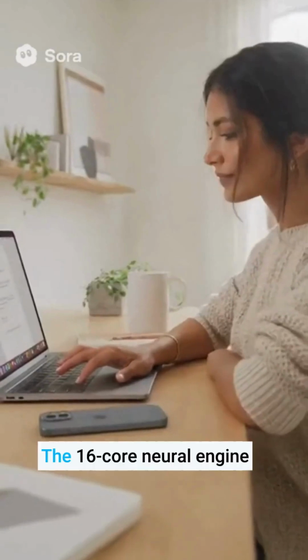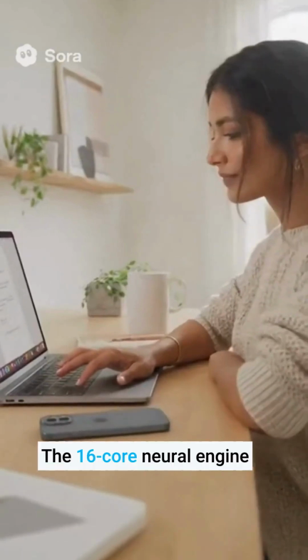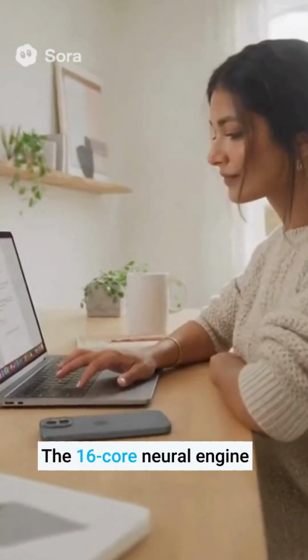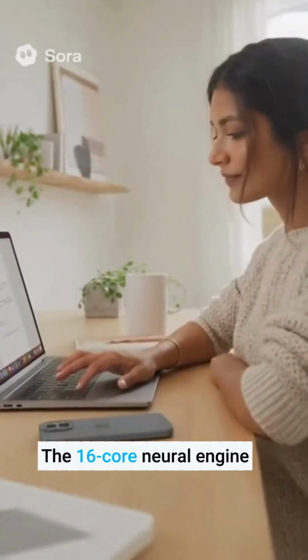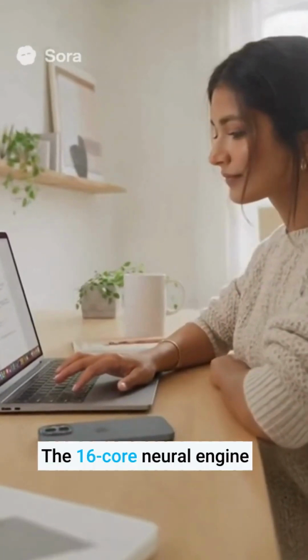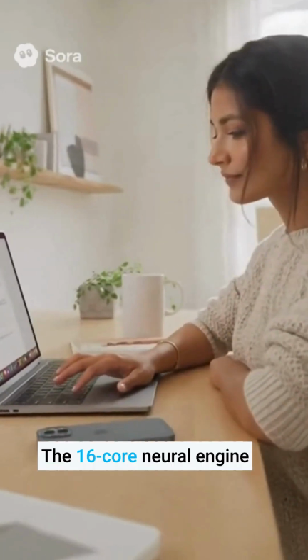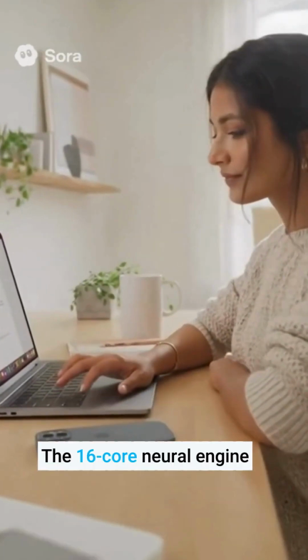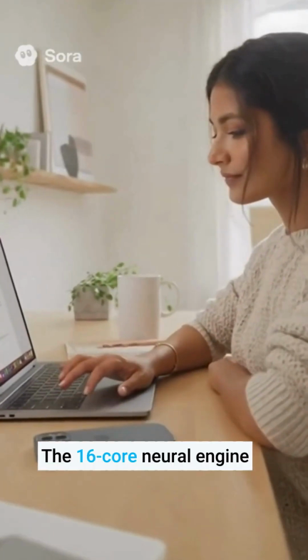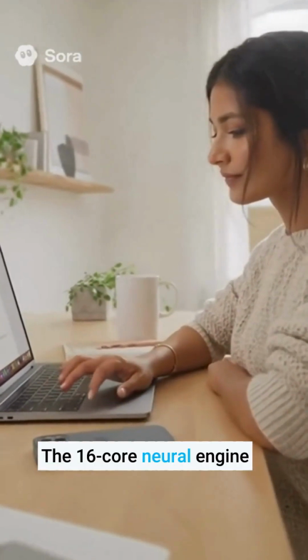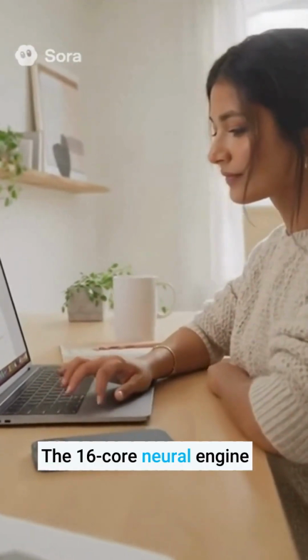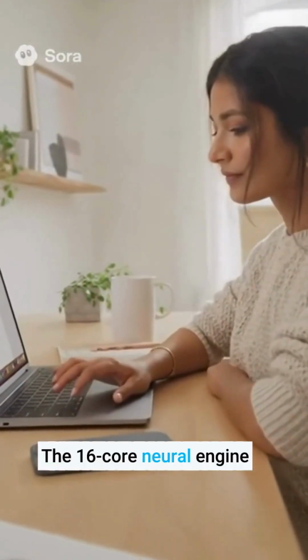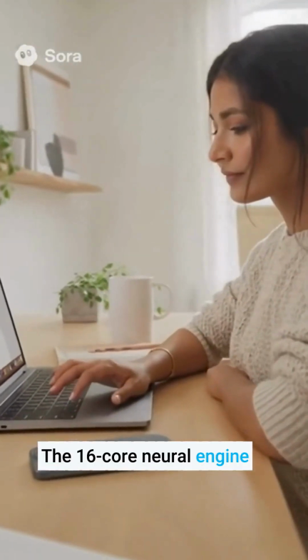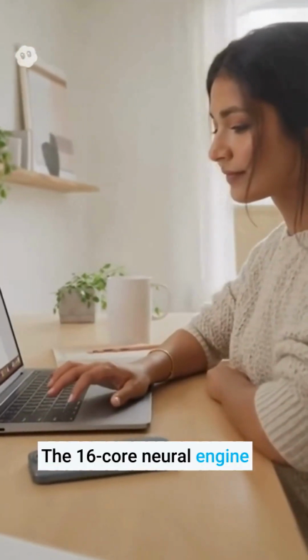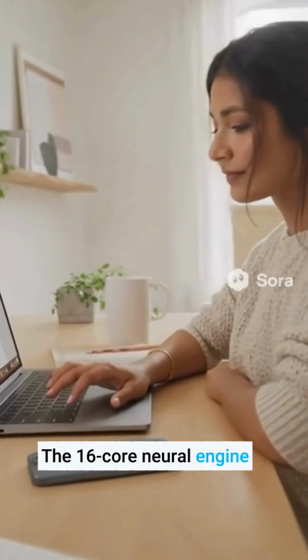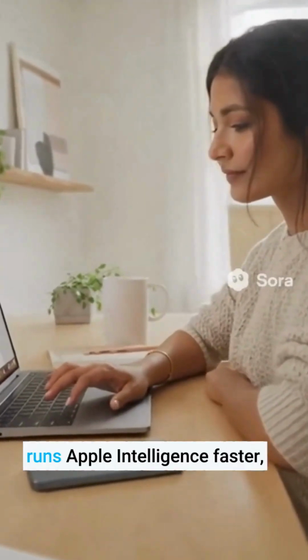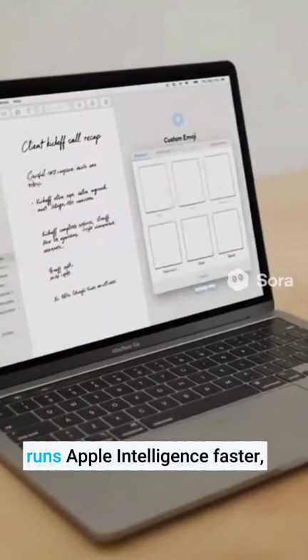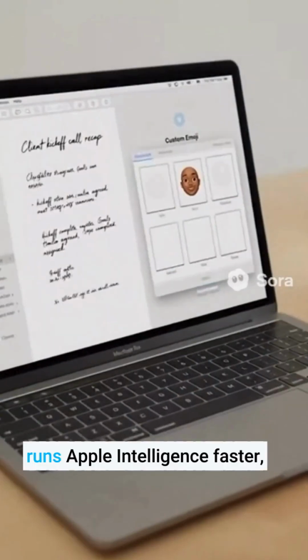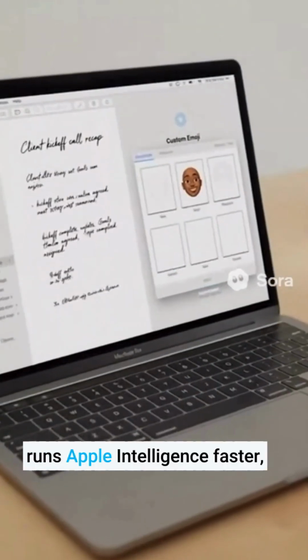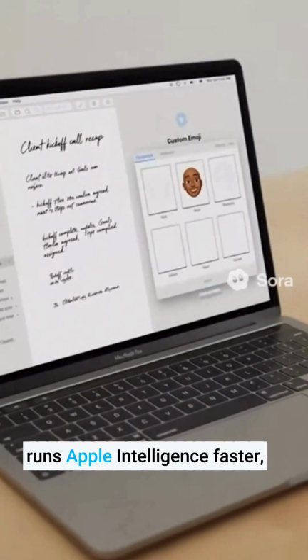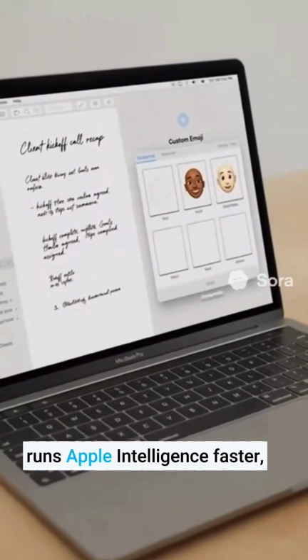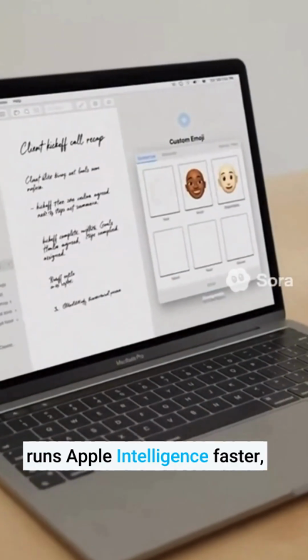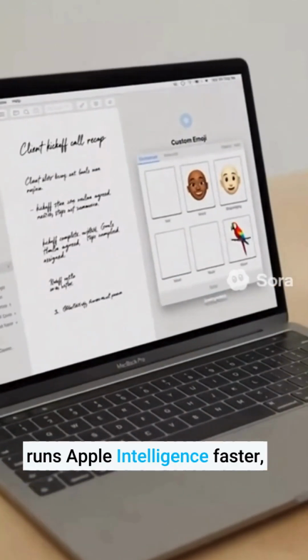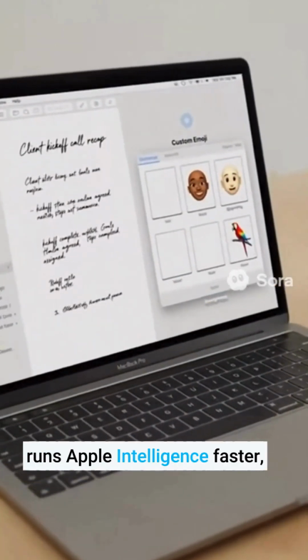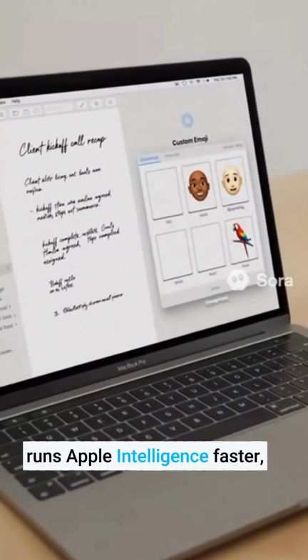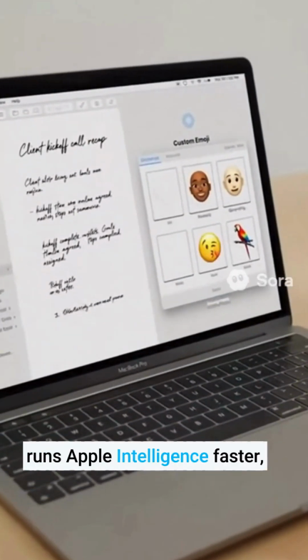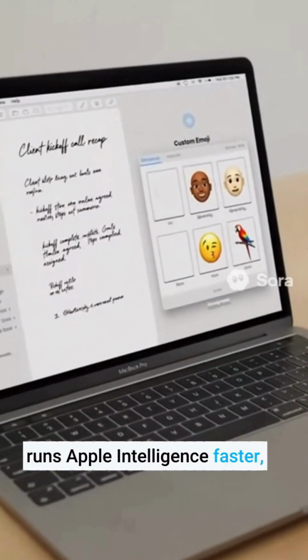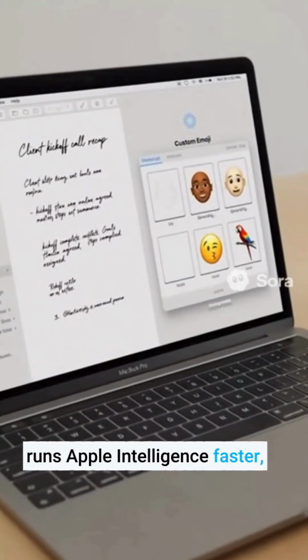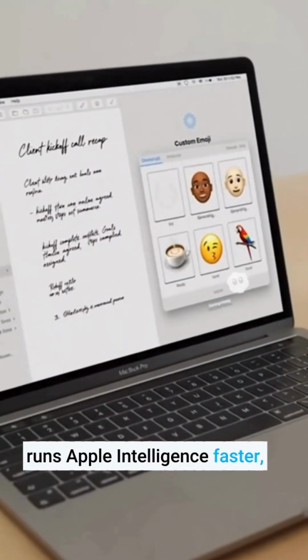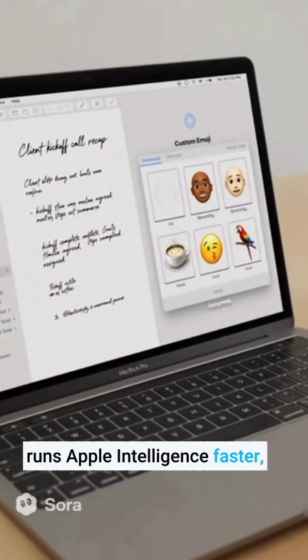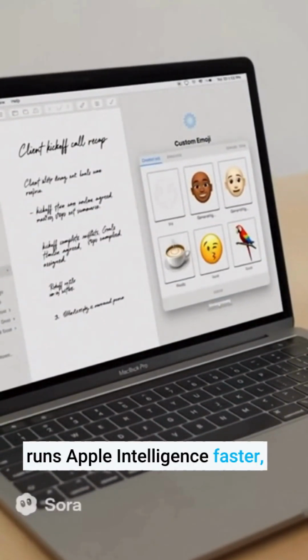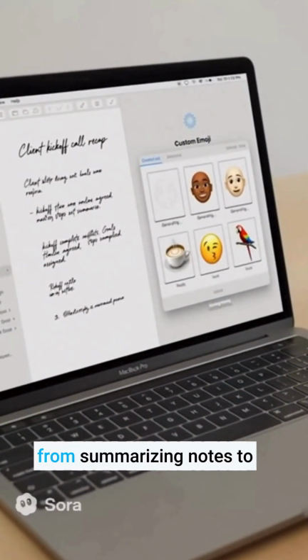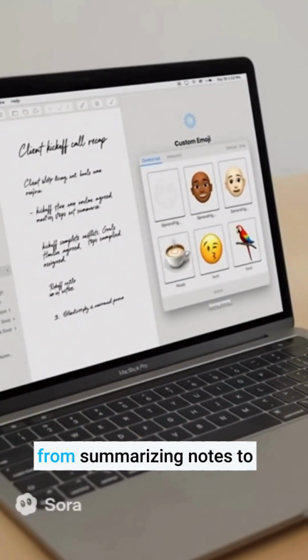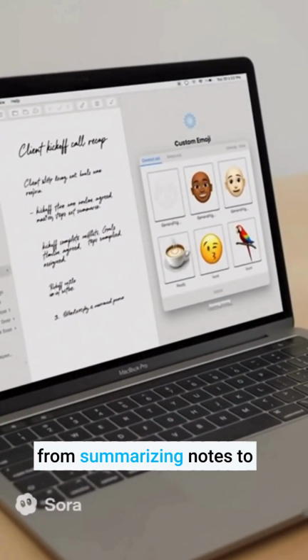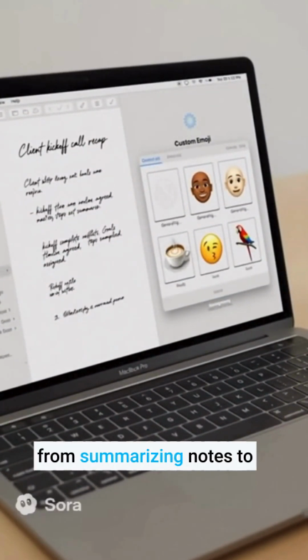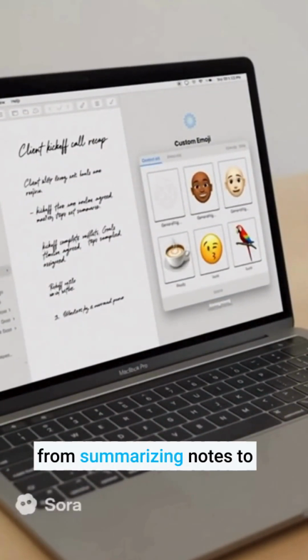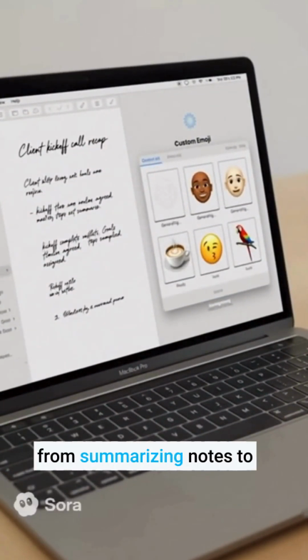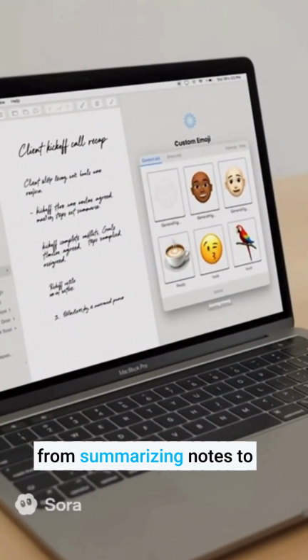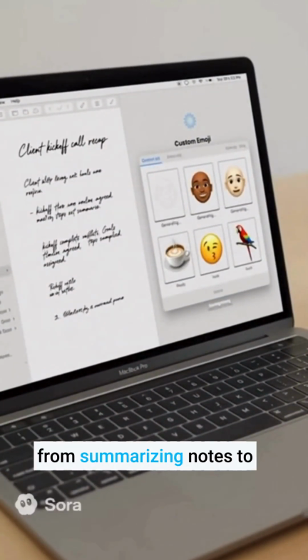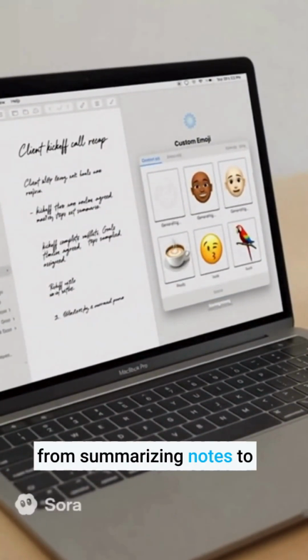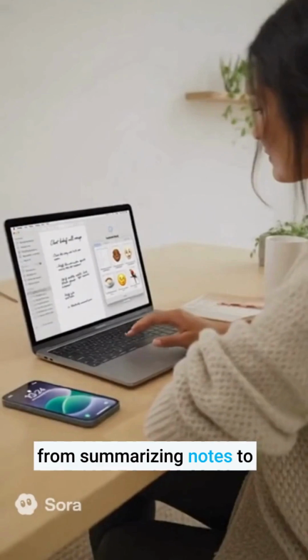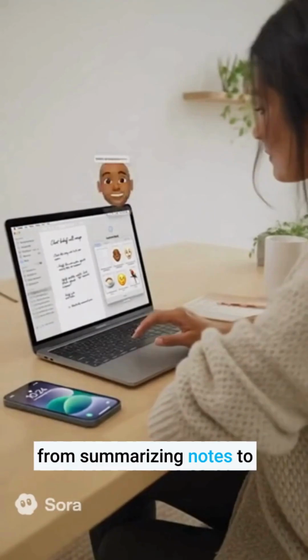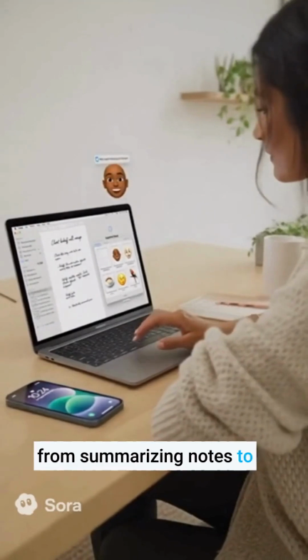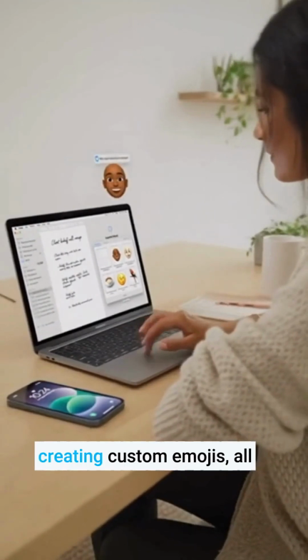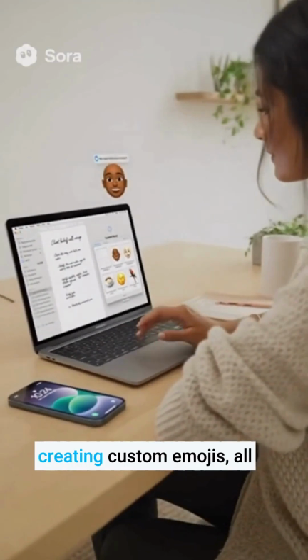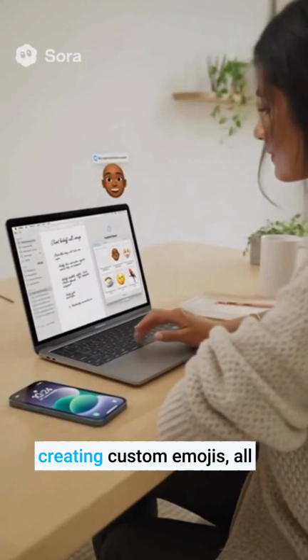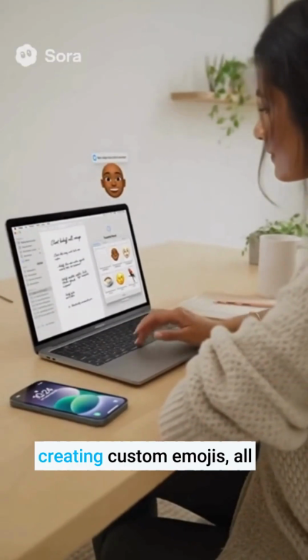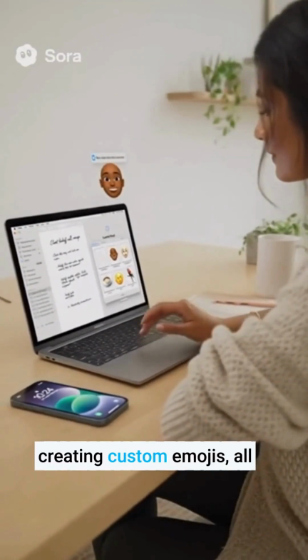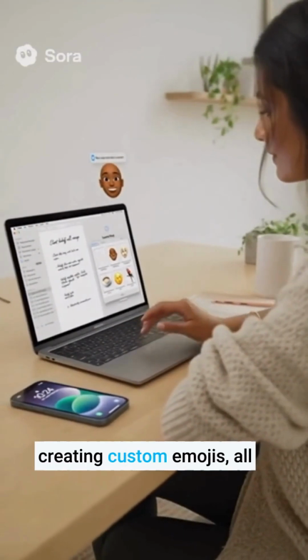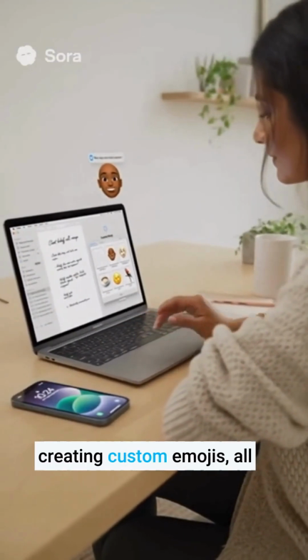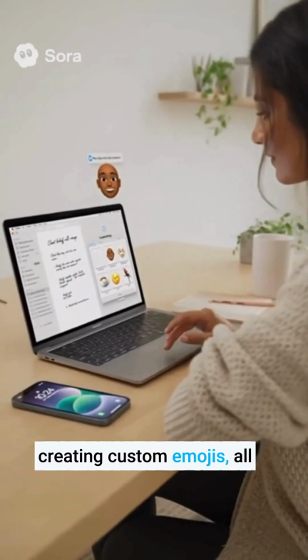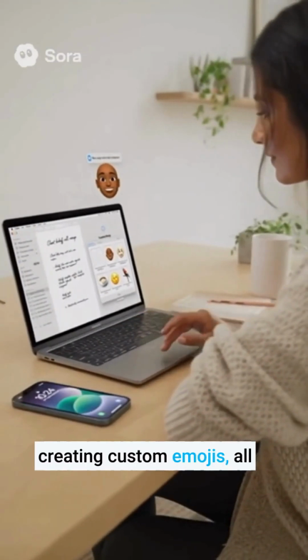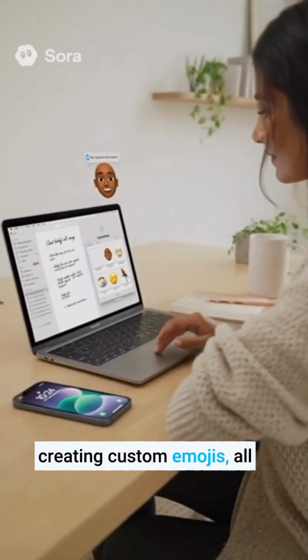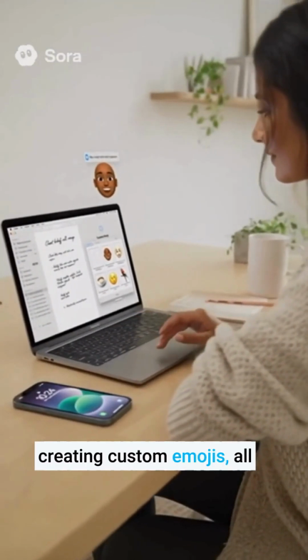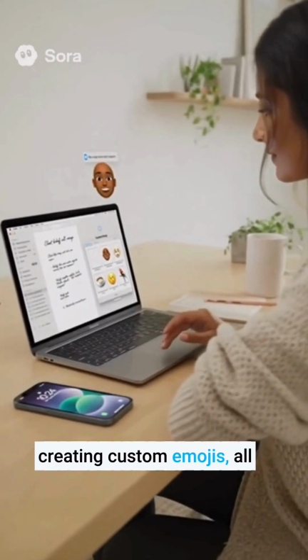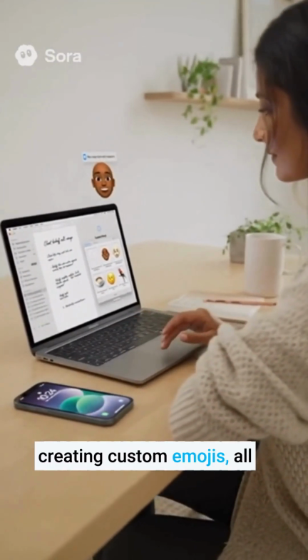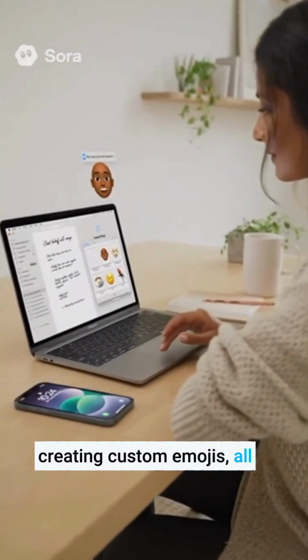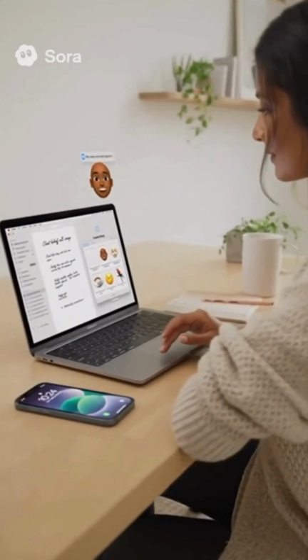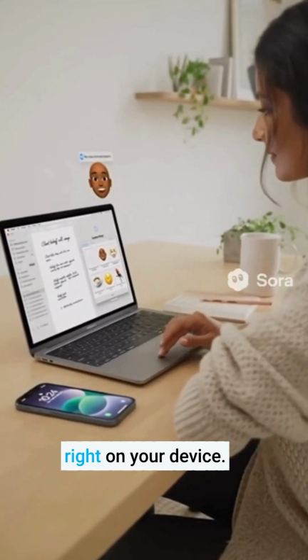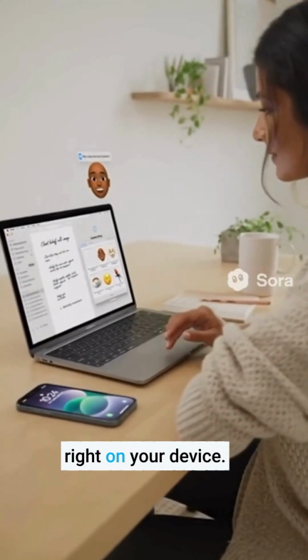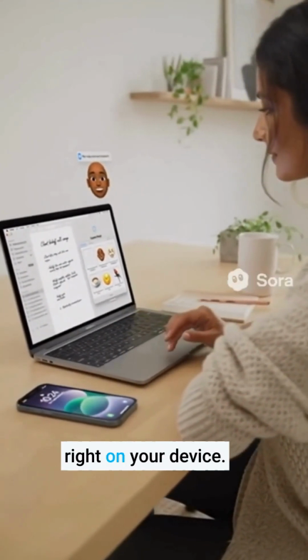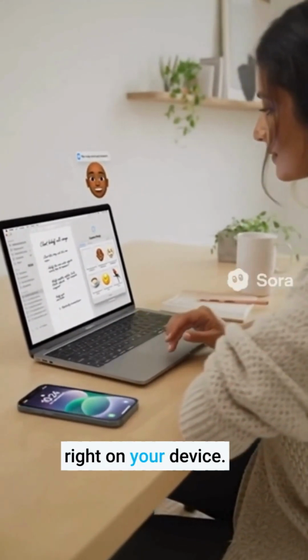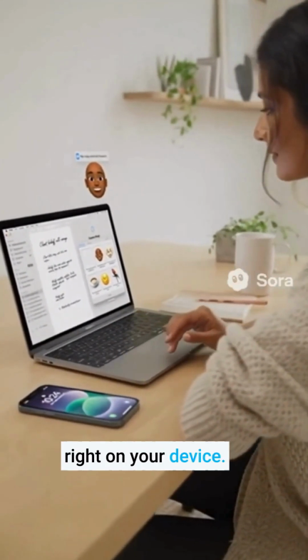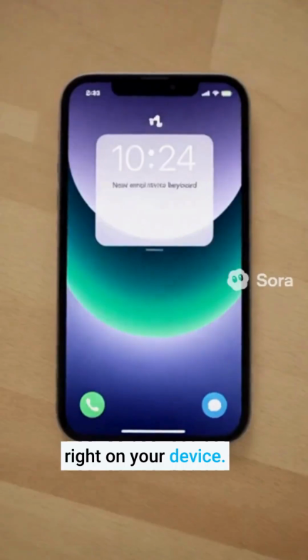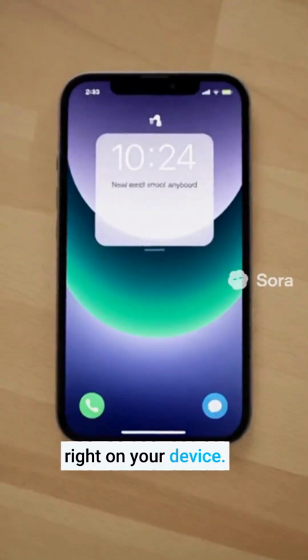The 16-core neural engine runs Apple Intelligence faster — from summarizing notes to creating custom emojis, all right on your device.